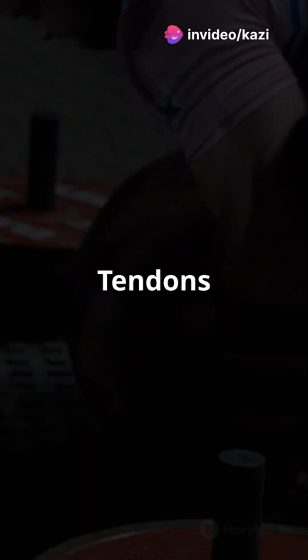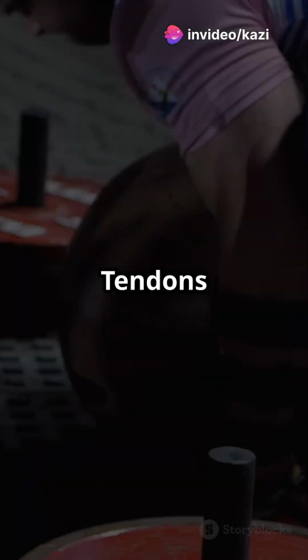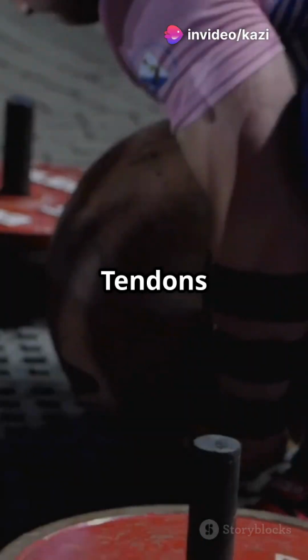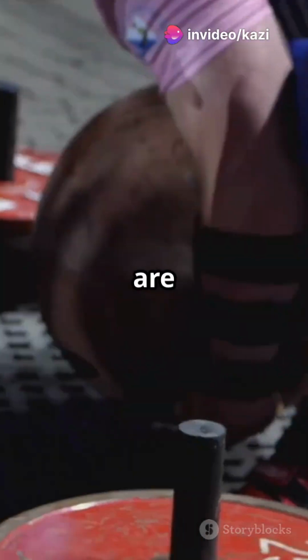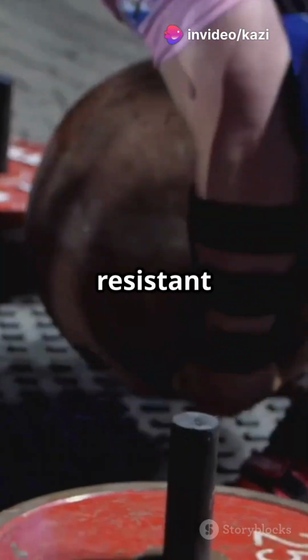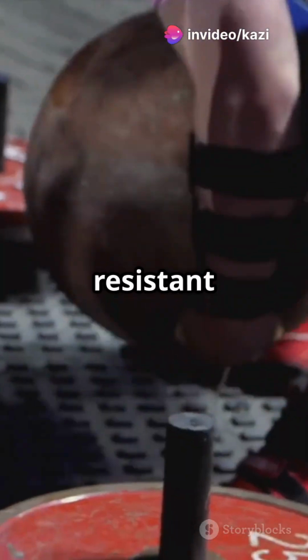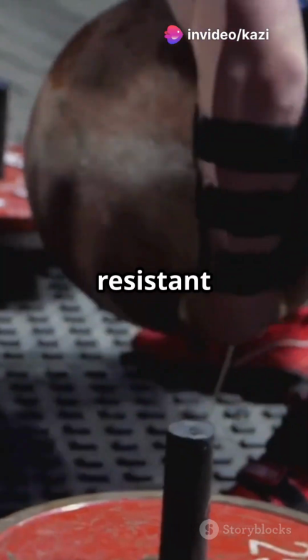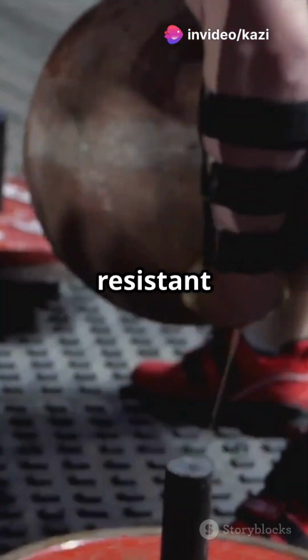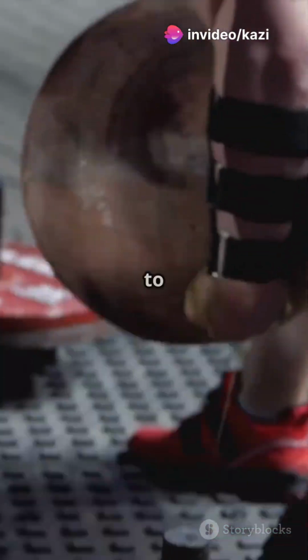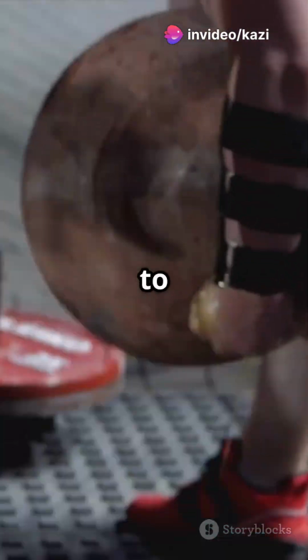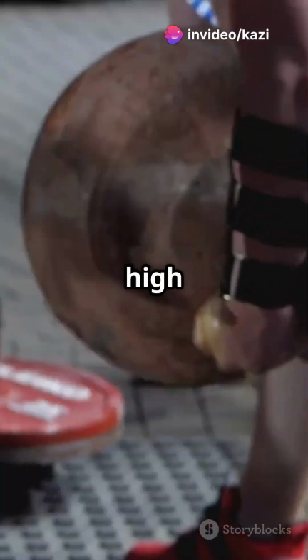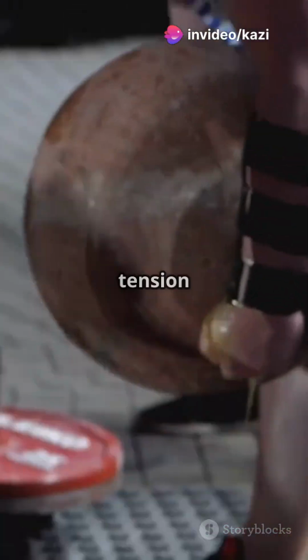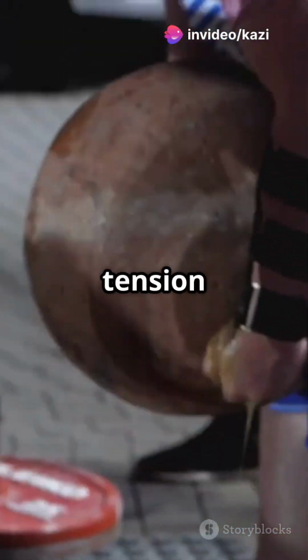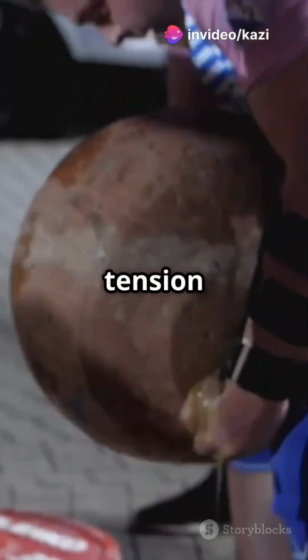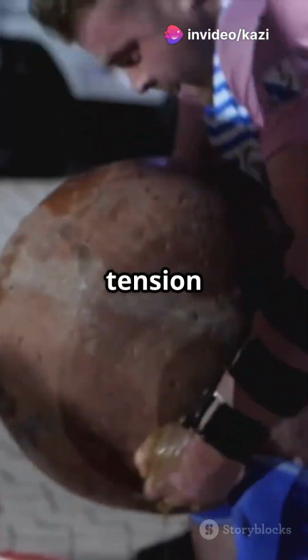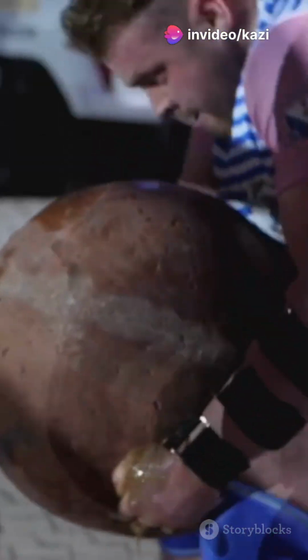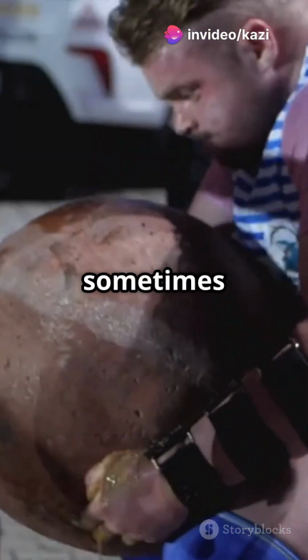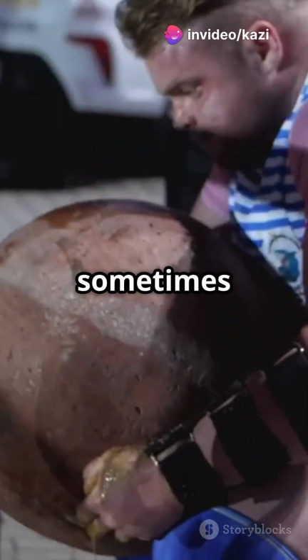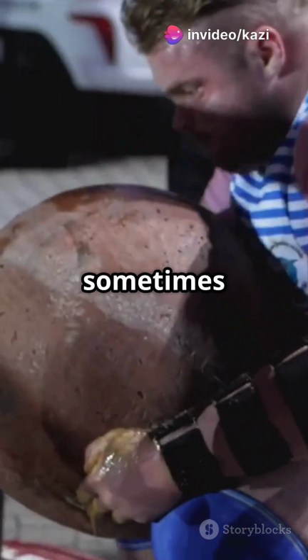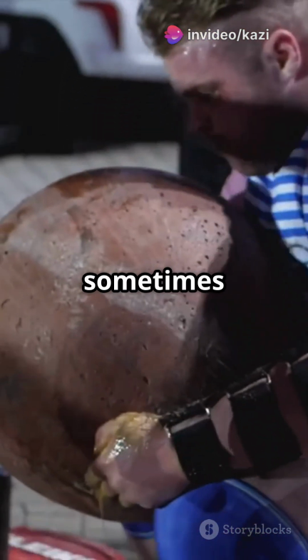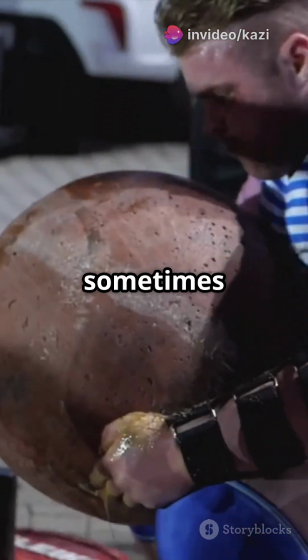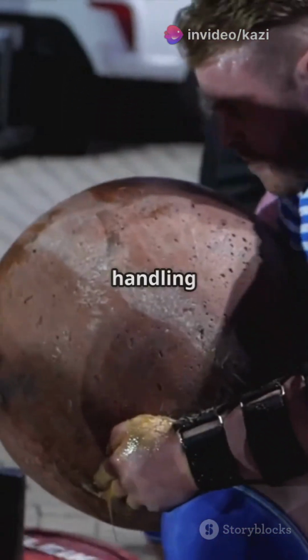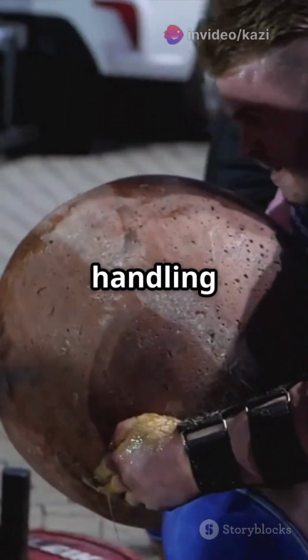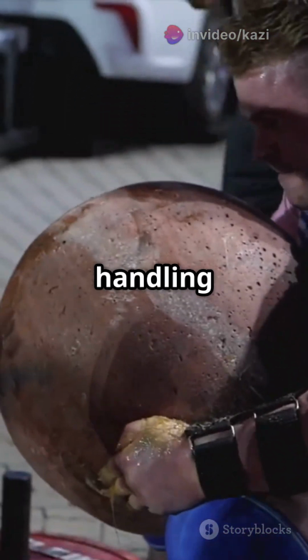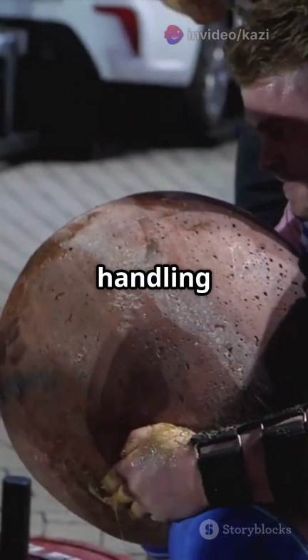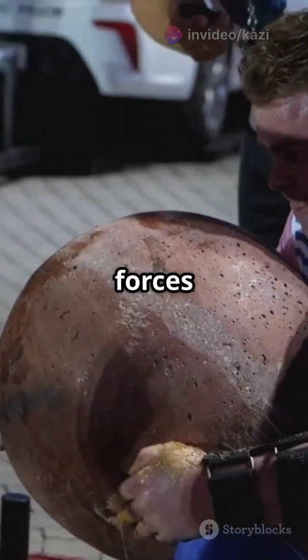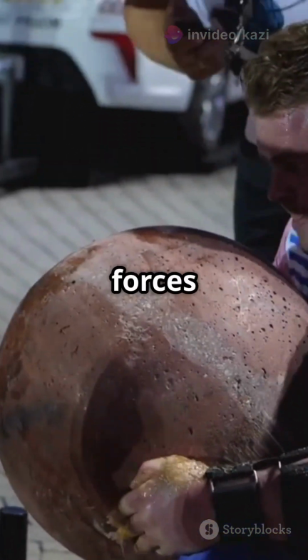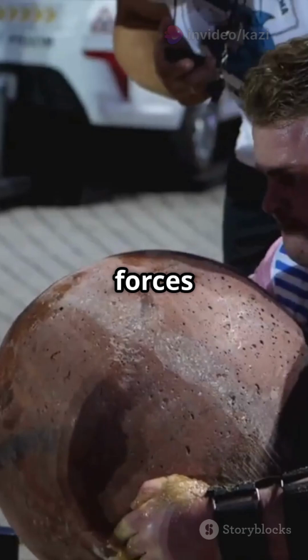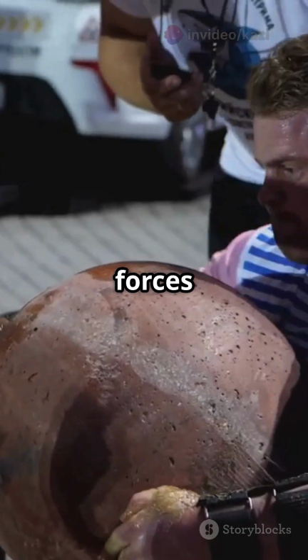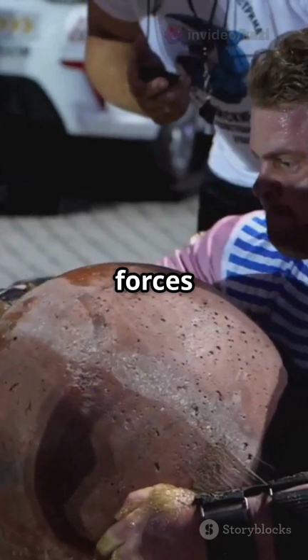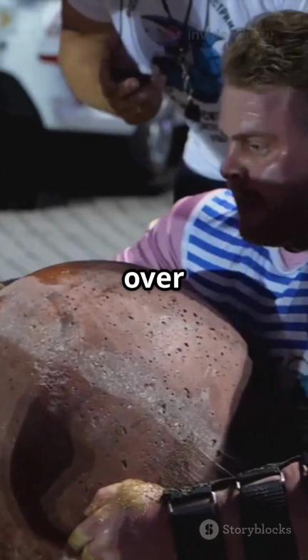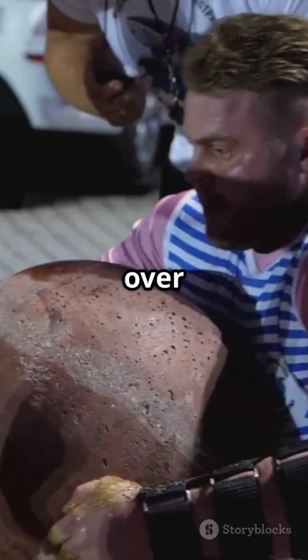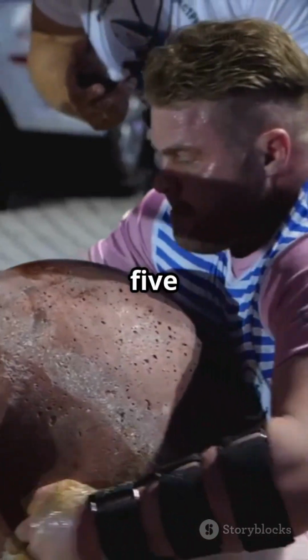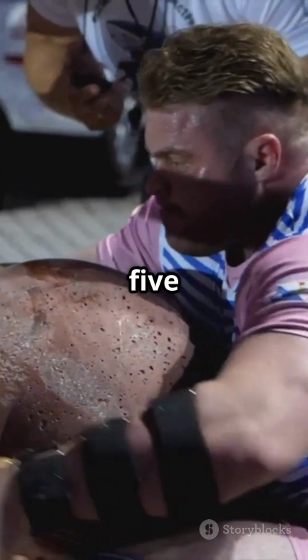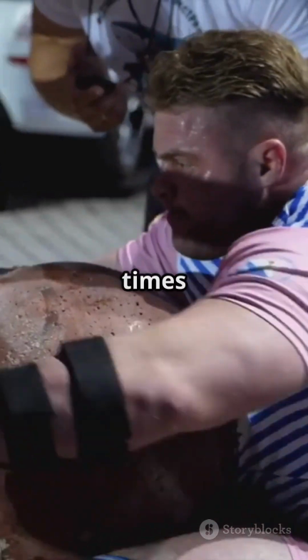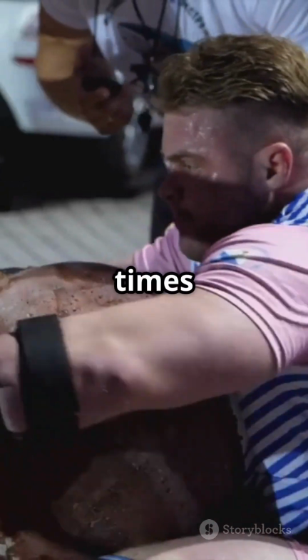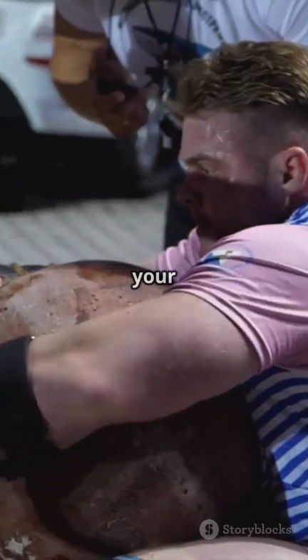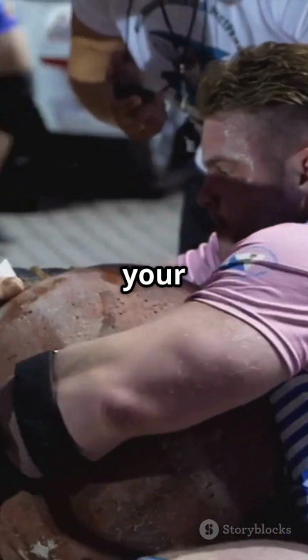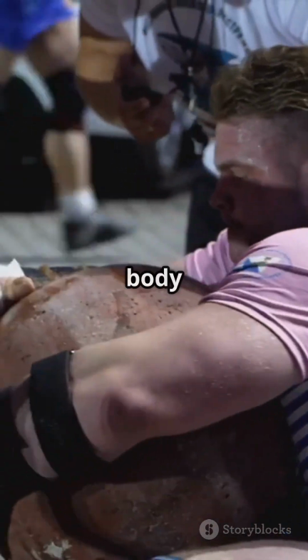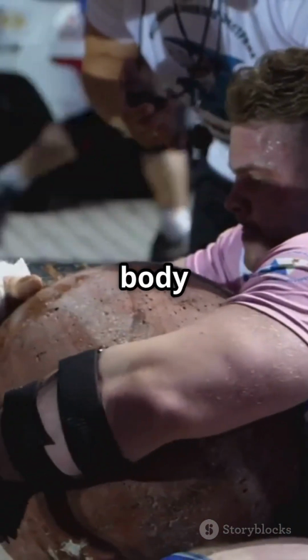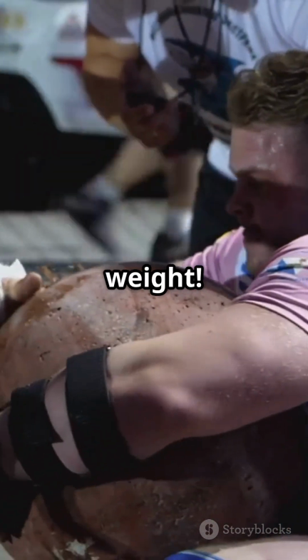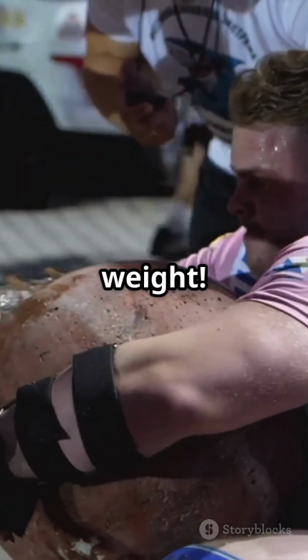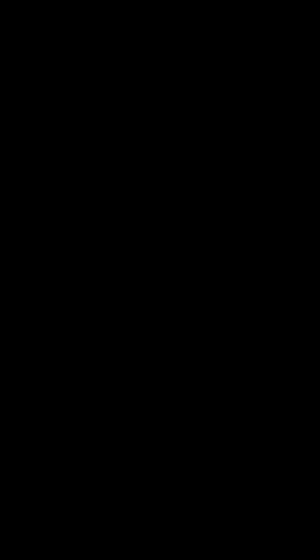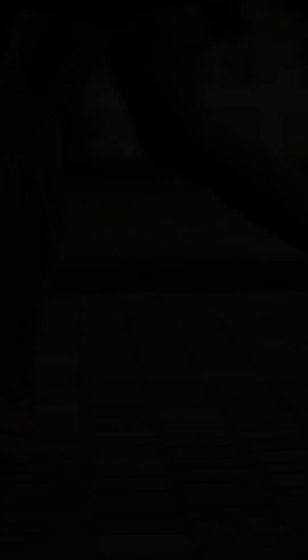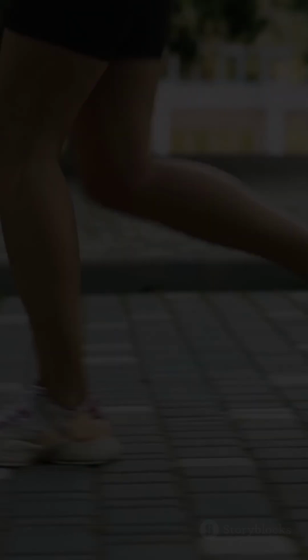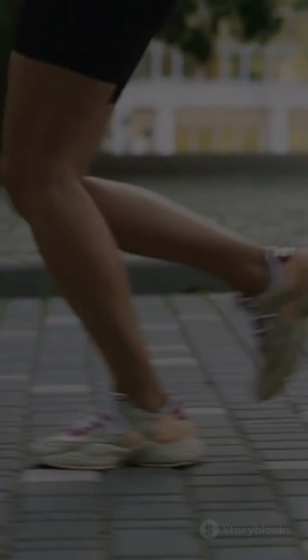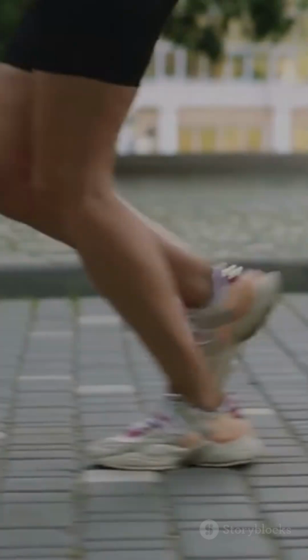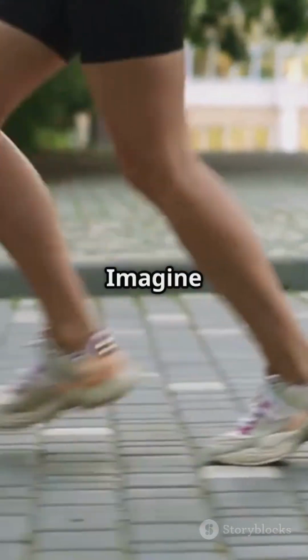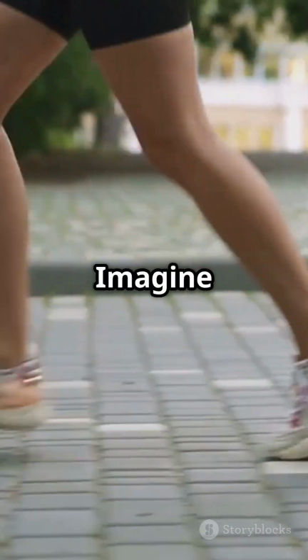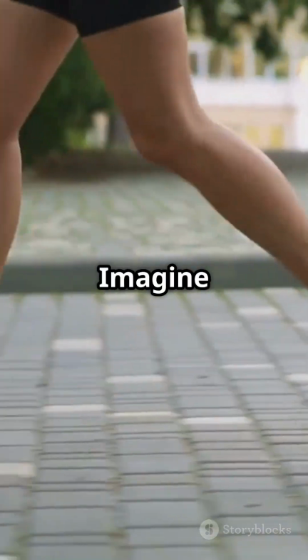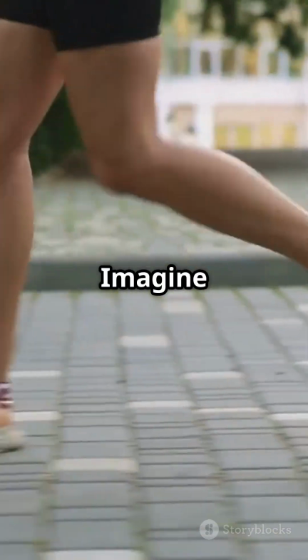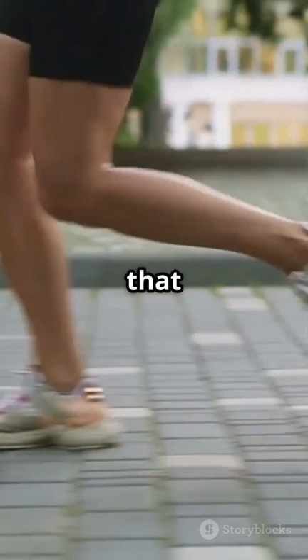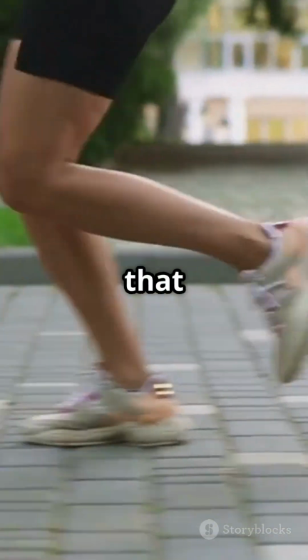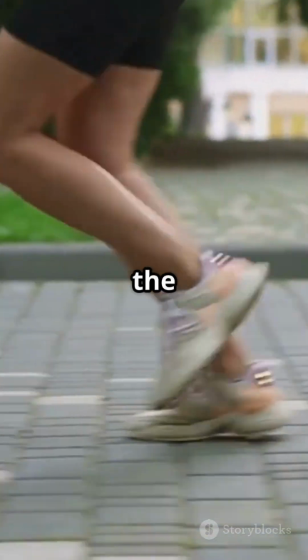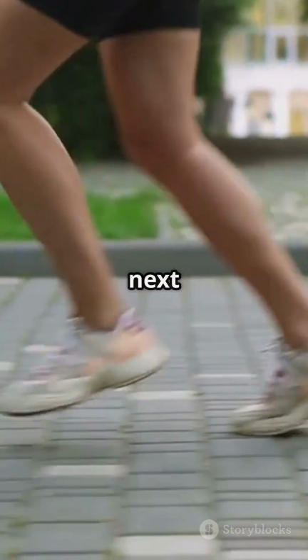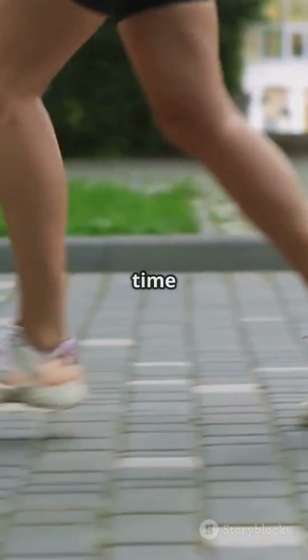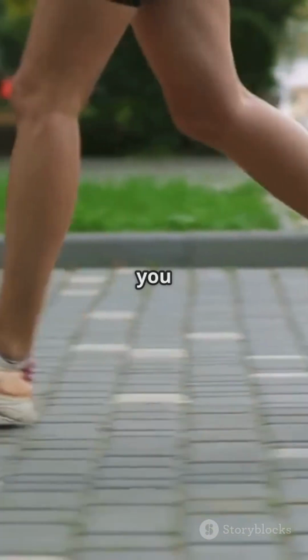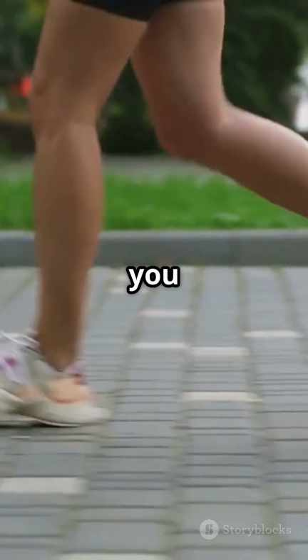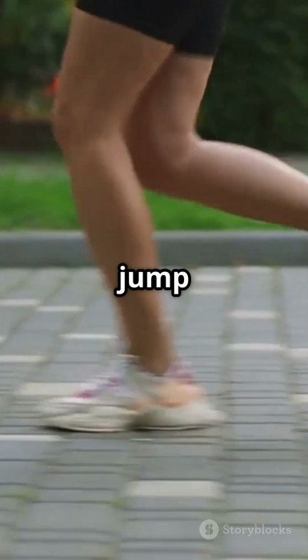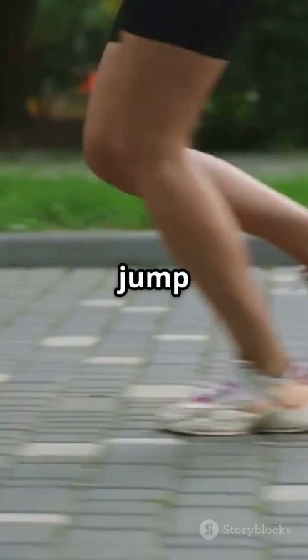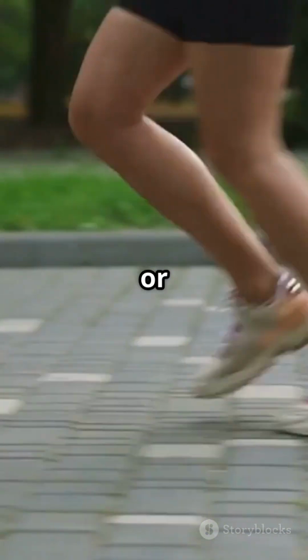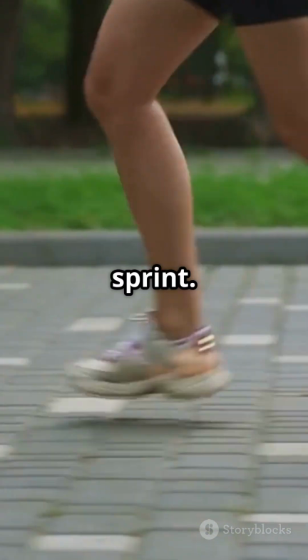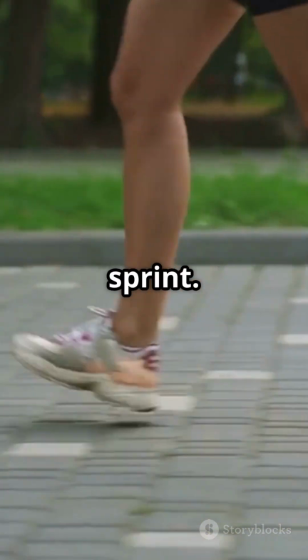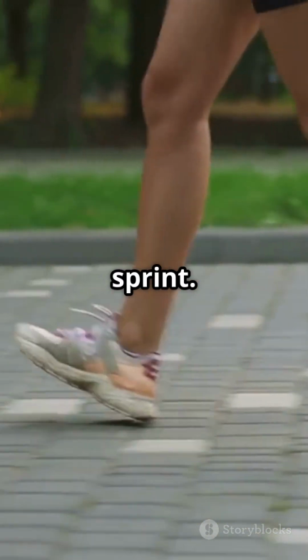Tendons are resistant to high tension, sometimes handling forces over five times your body weight. Imagine that the next time you jump or sprint.